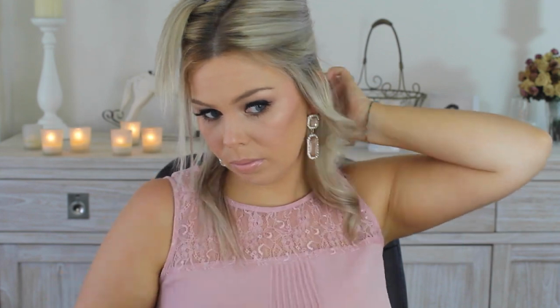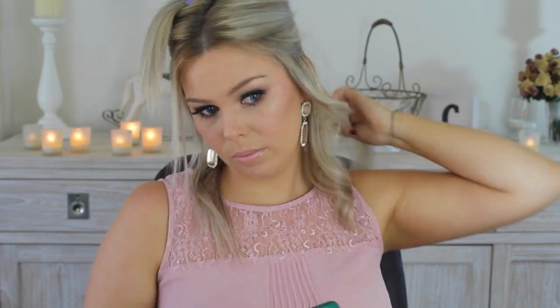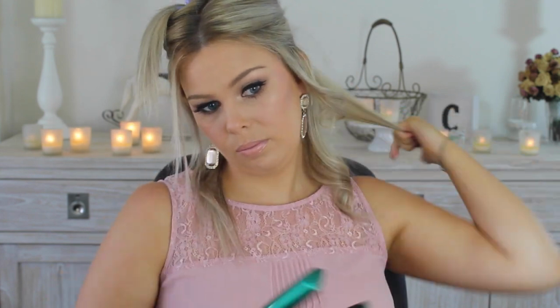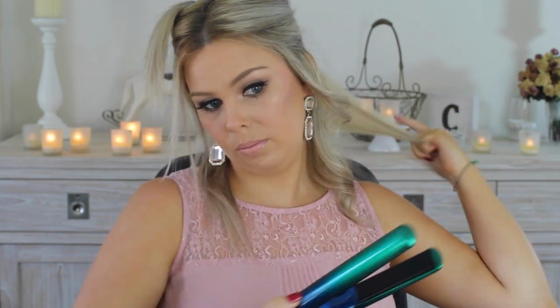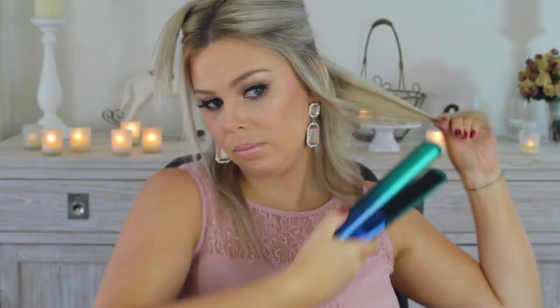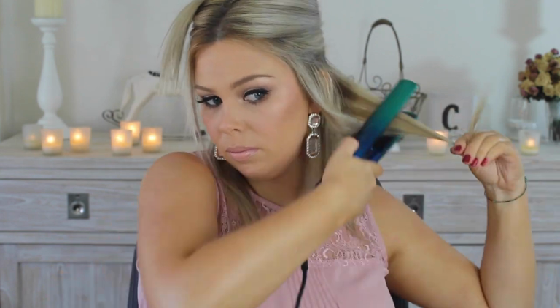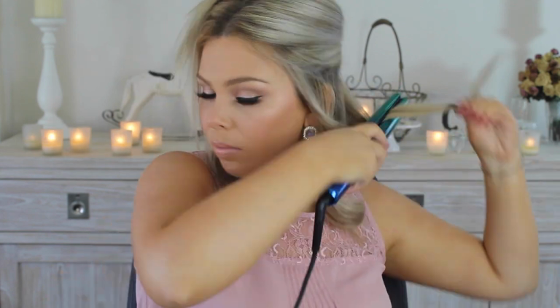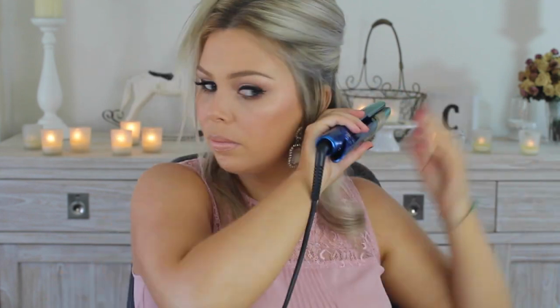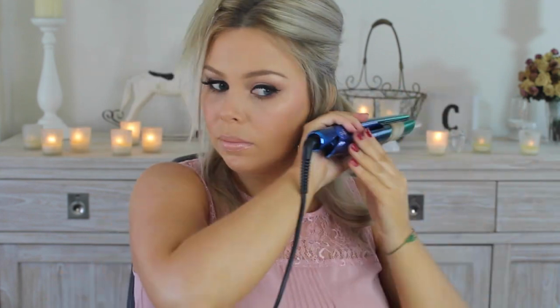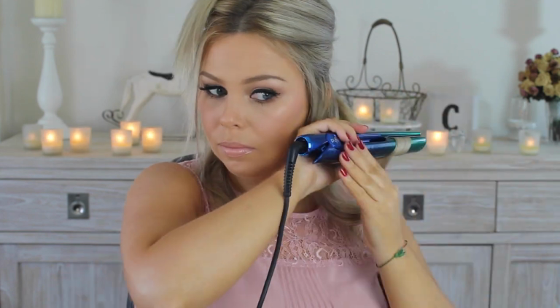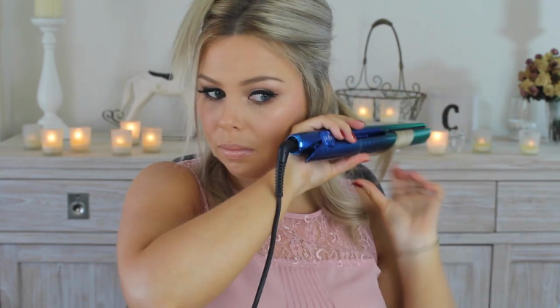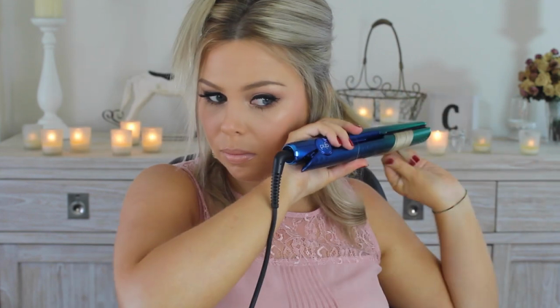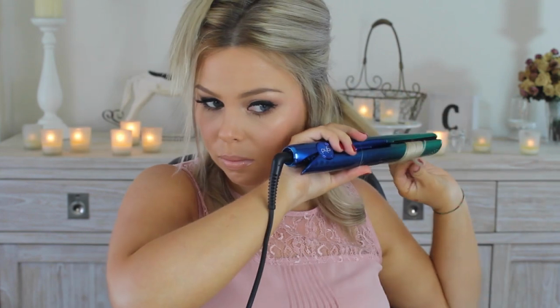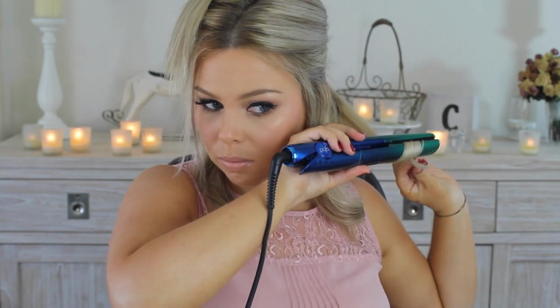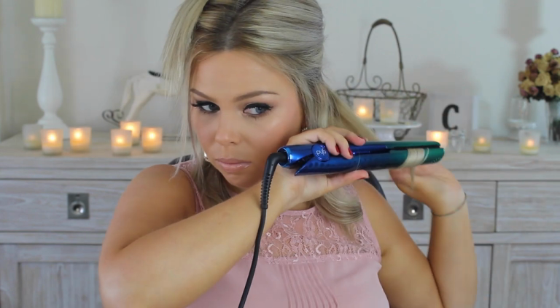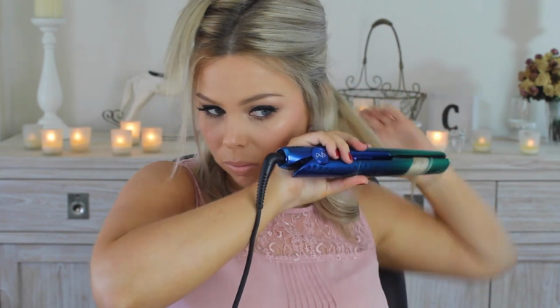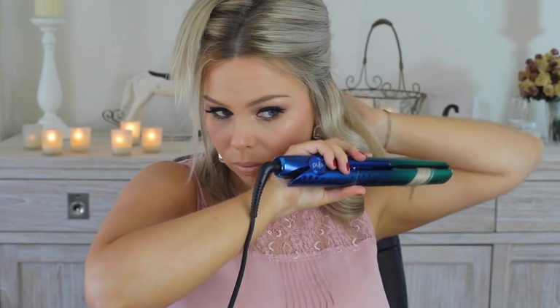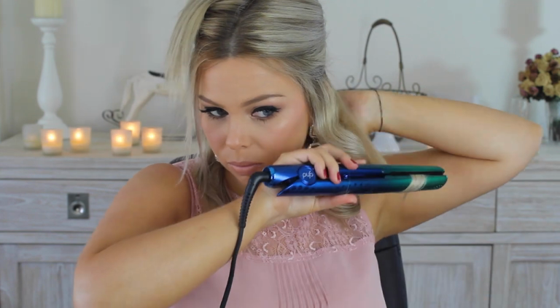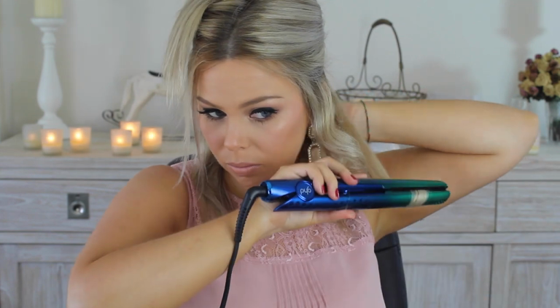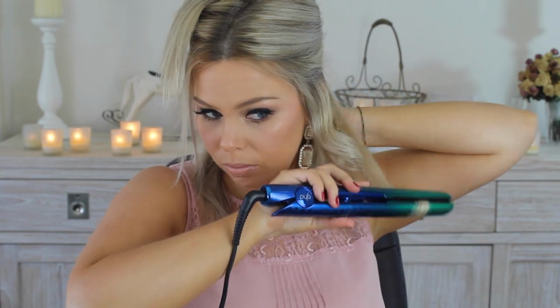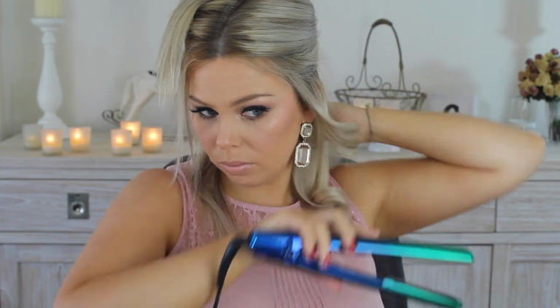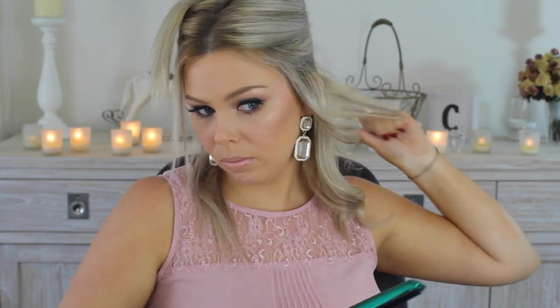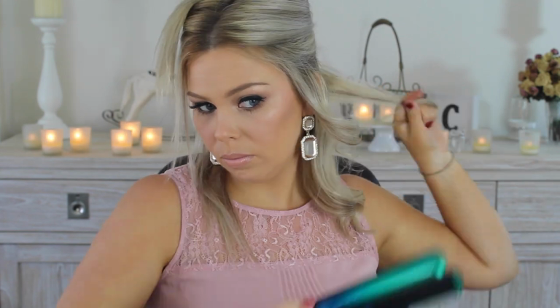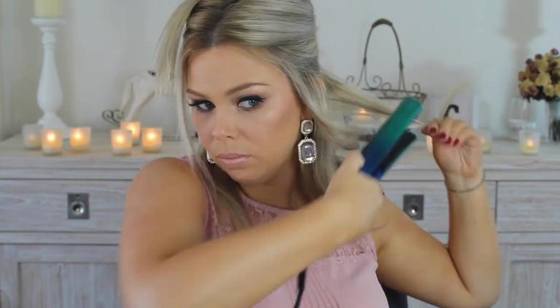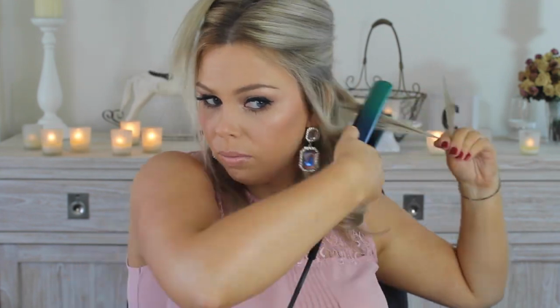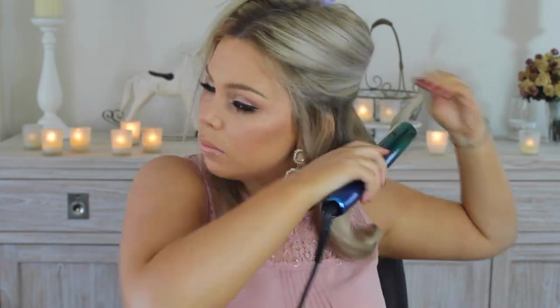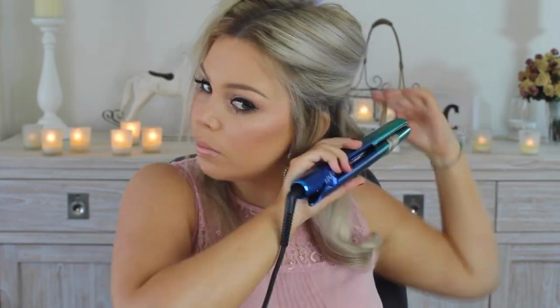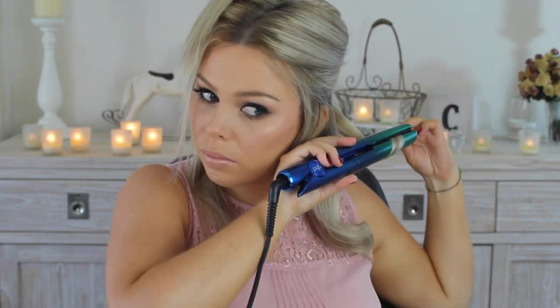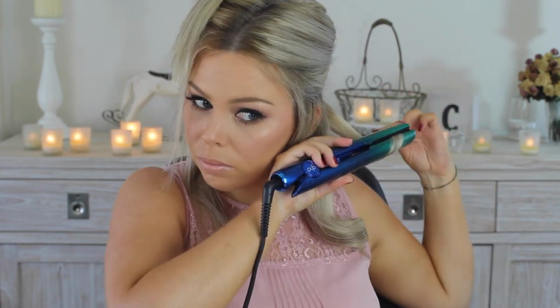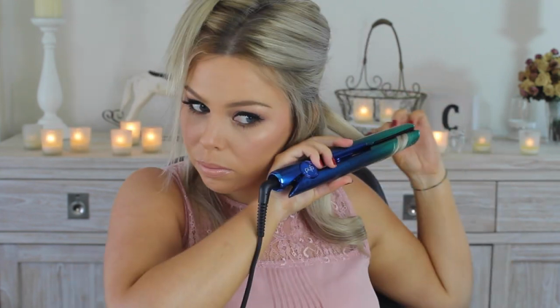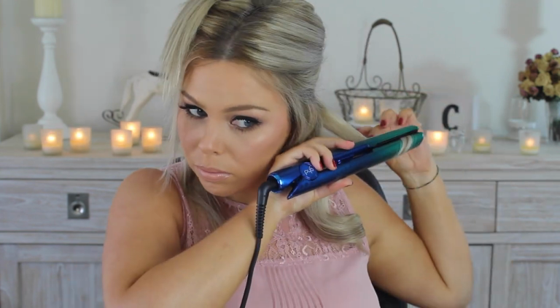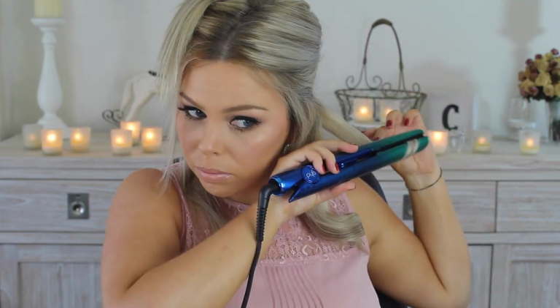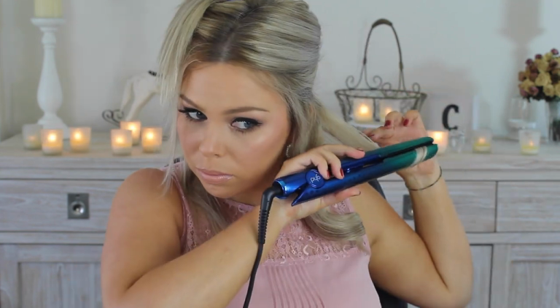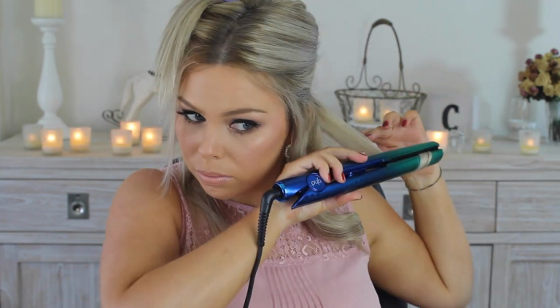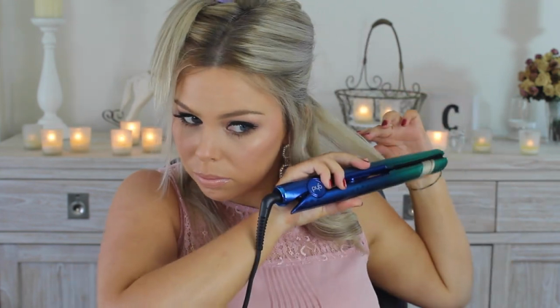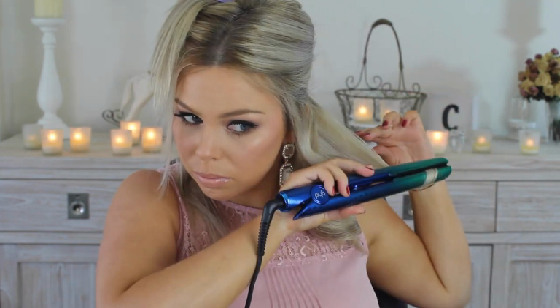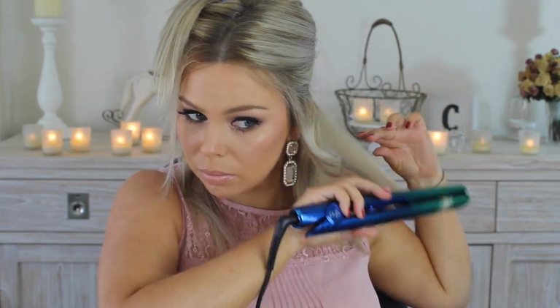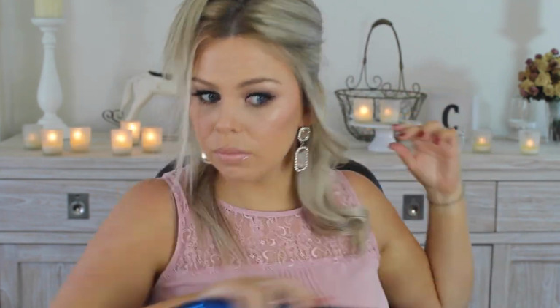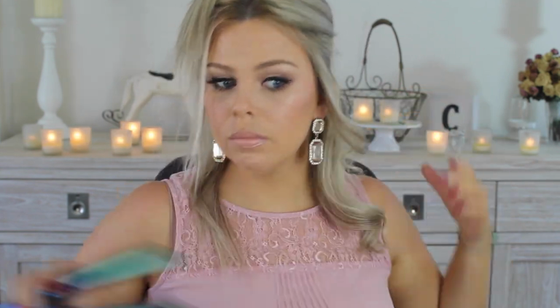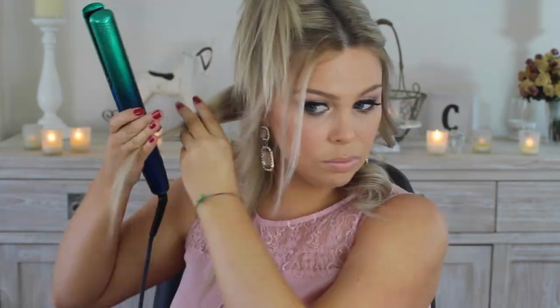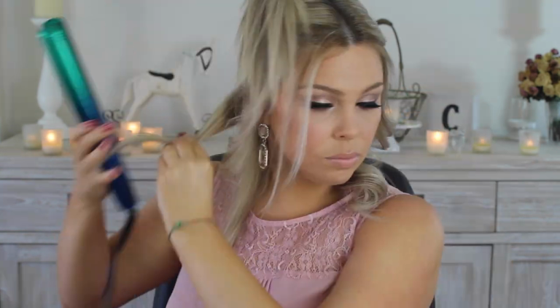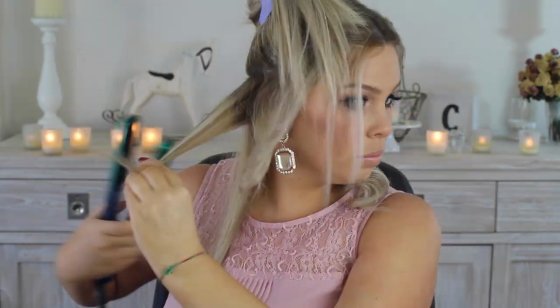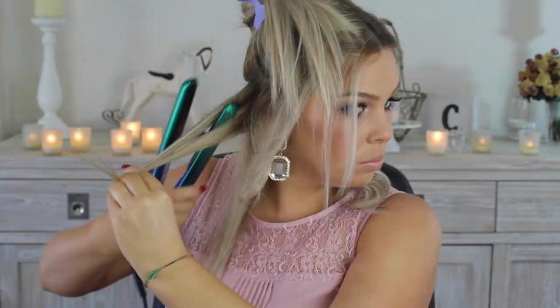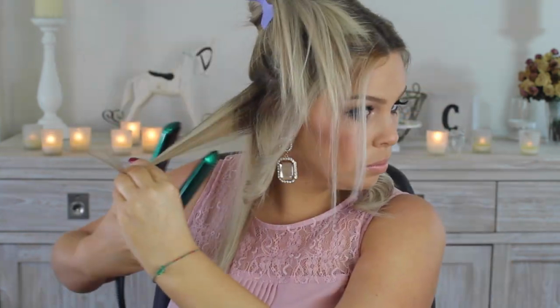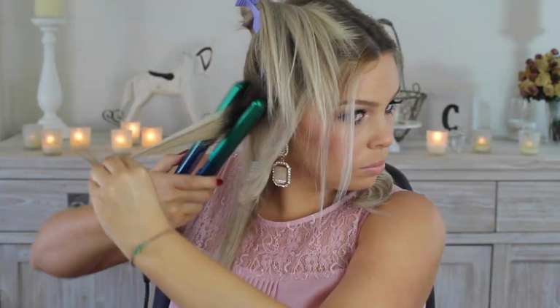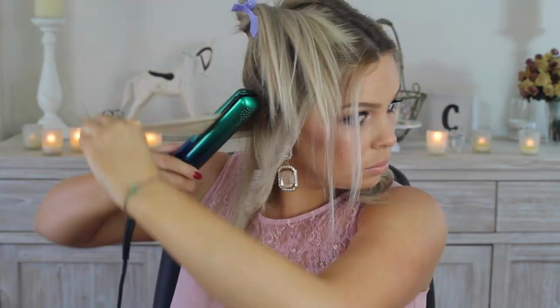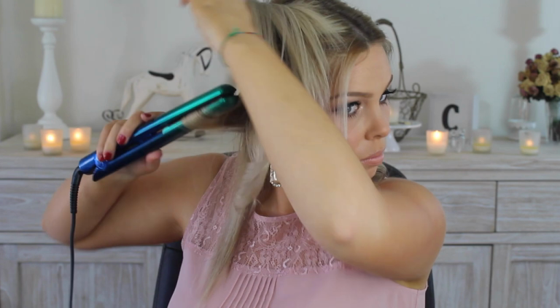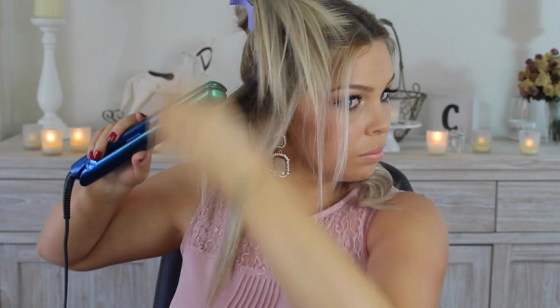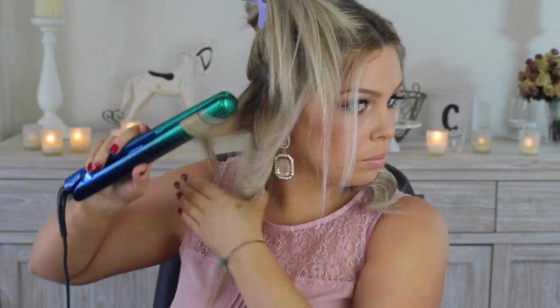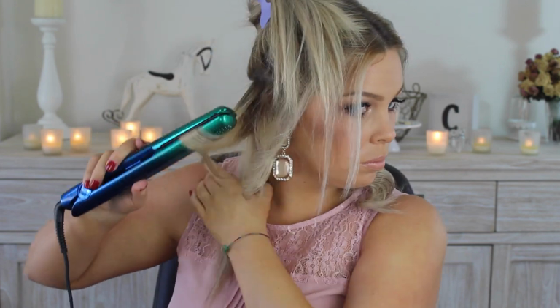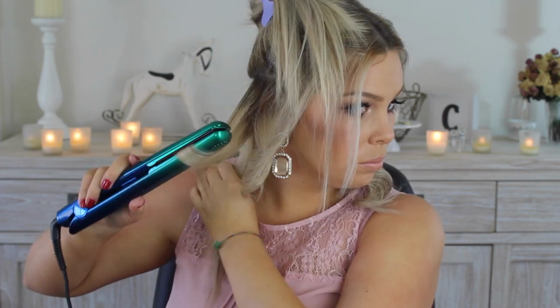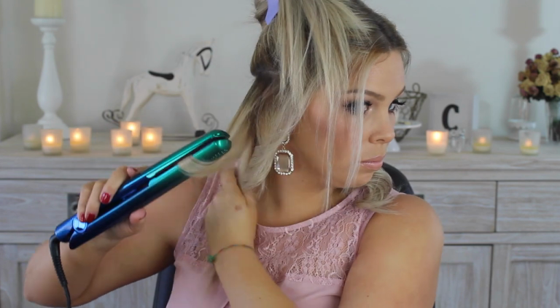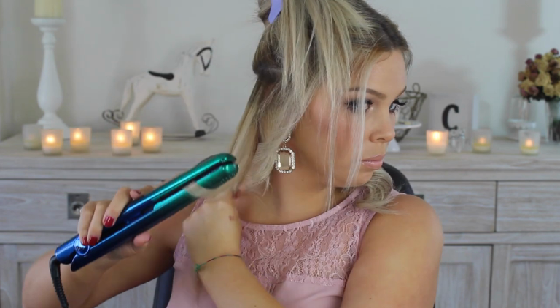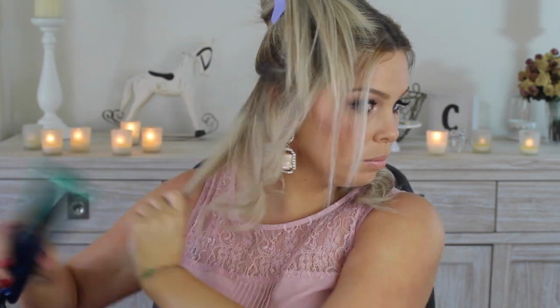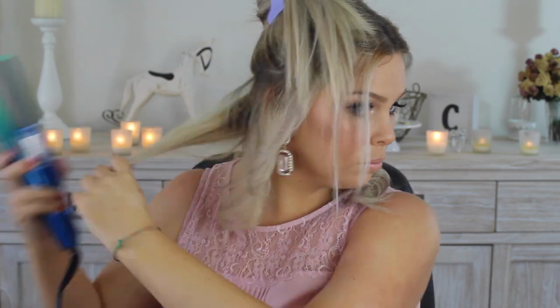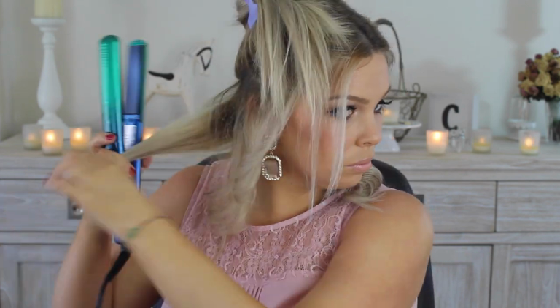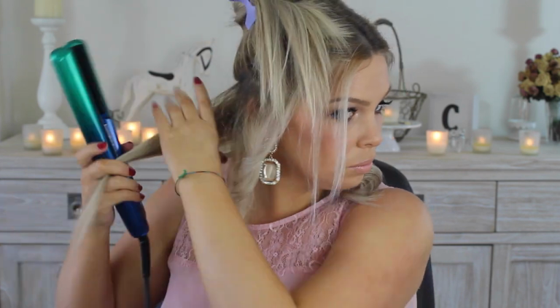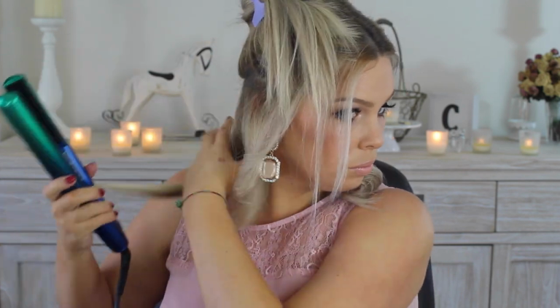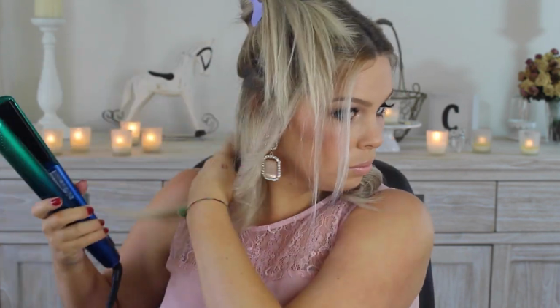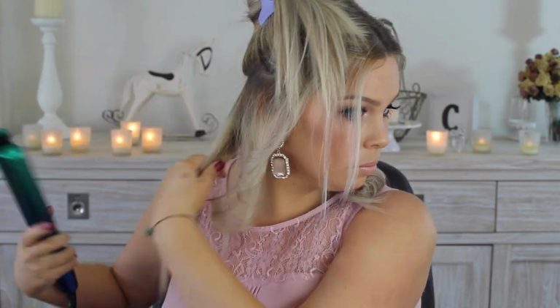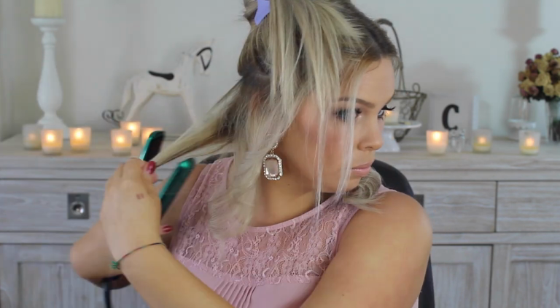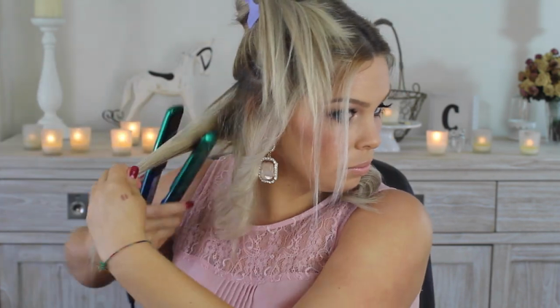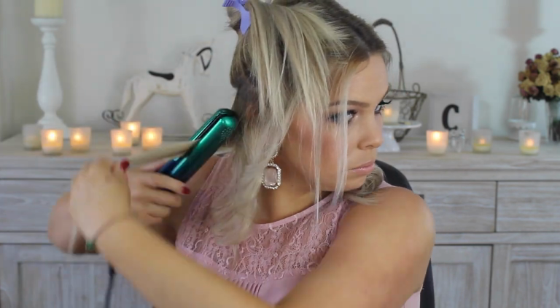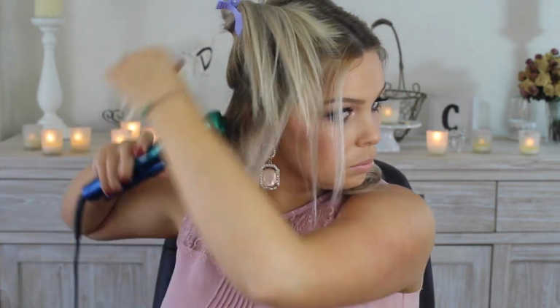I do have a more in-depth tutorial on how I curl my hair with a GHD, which I'll link down below if you're interested.